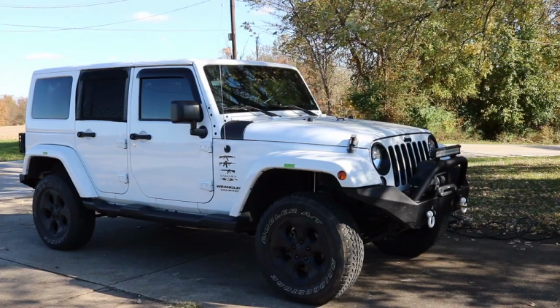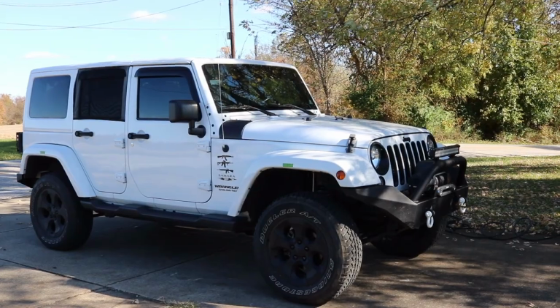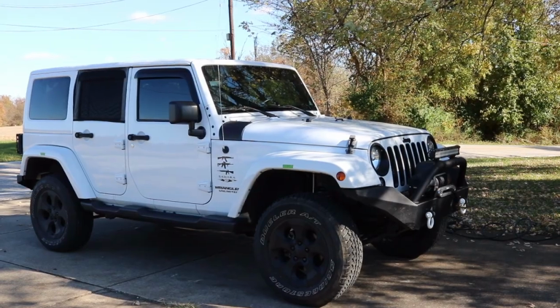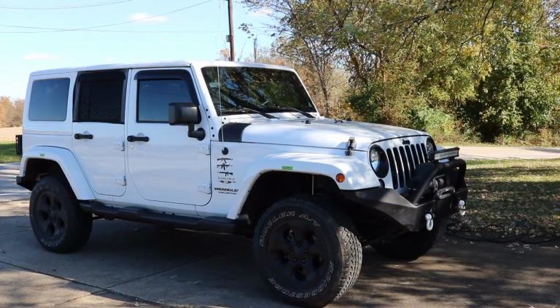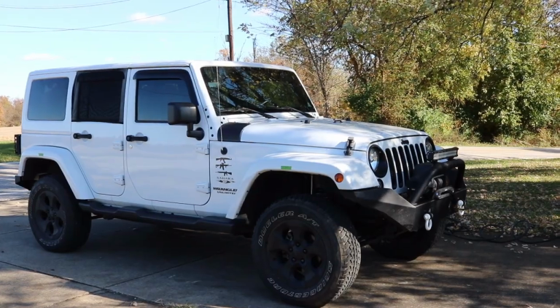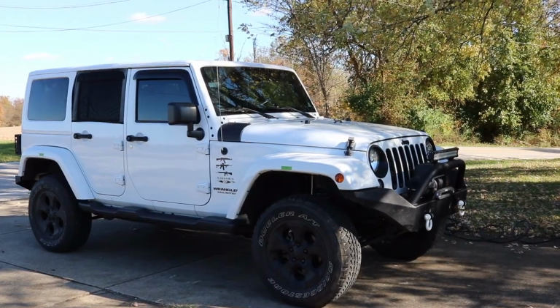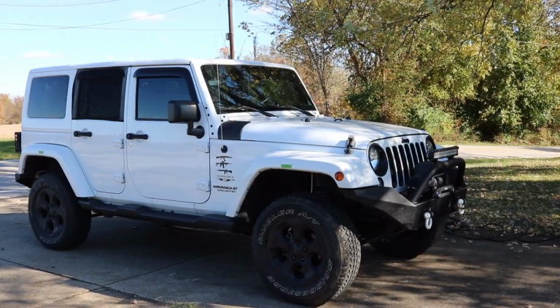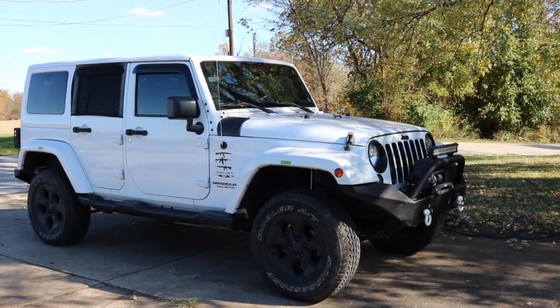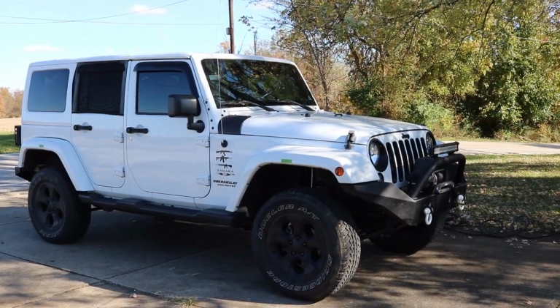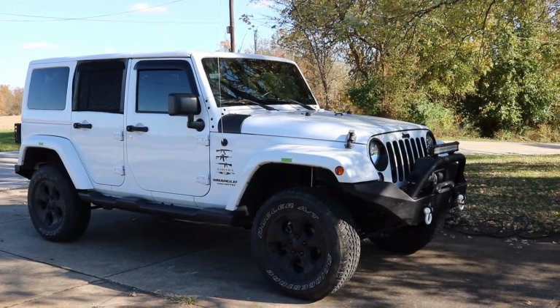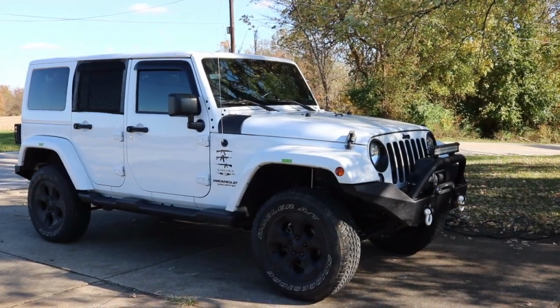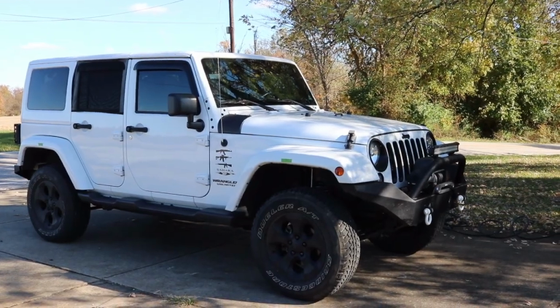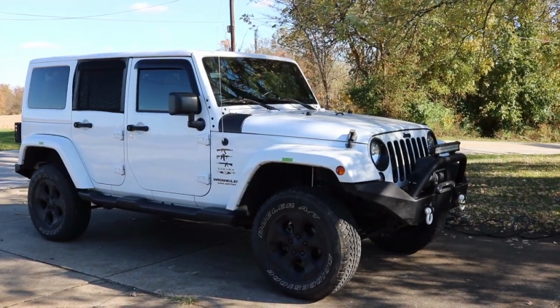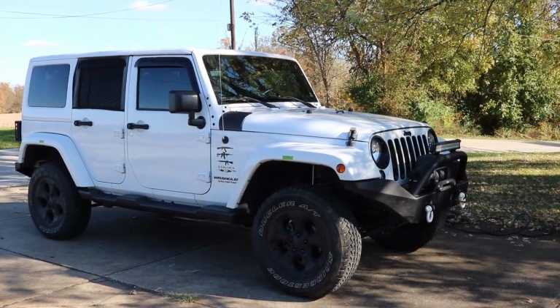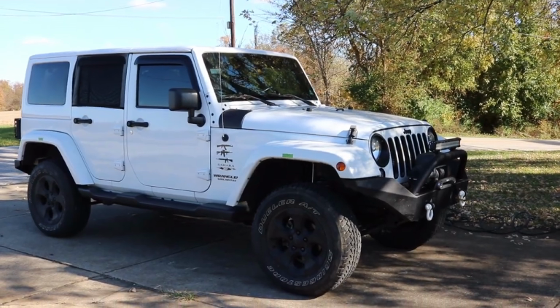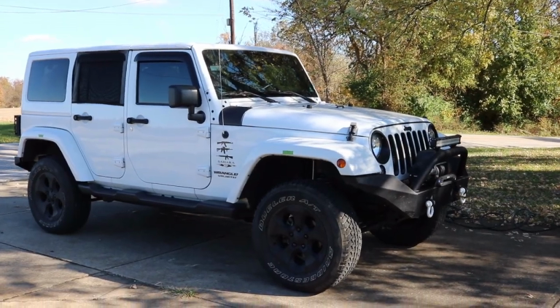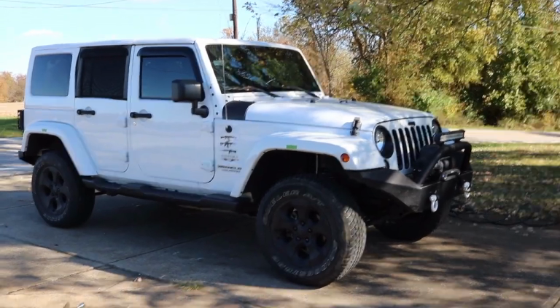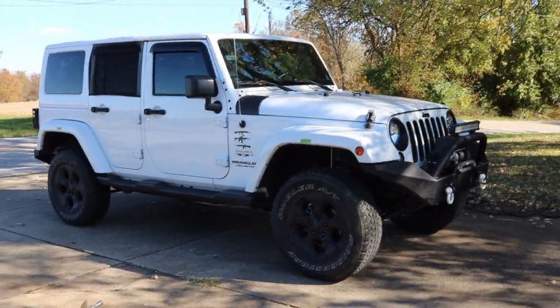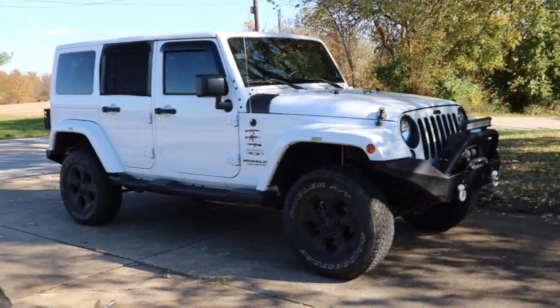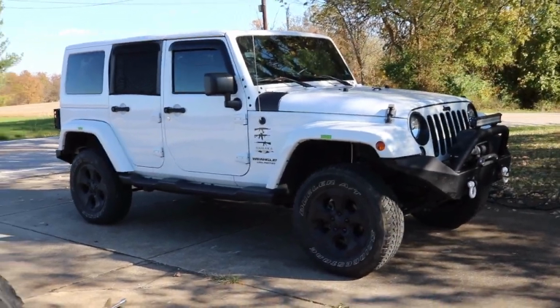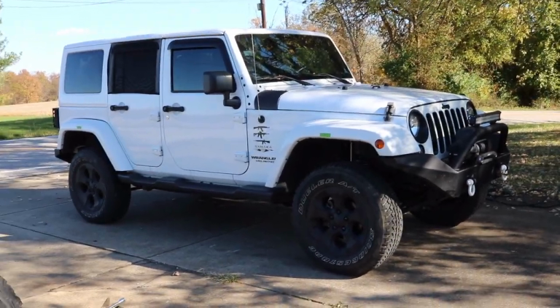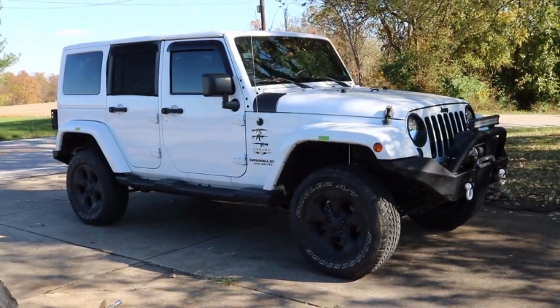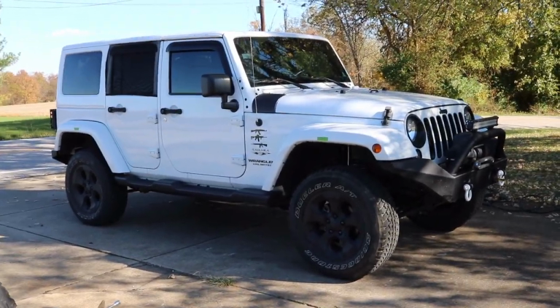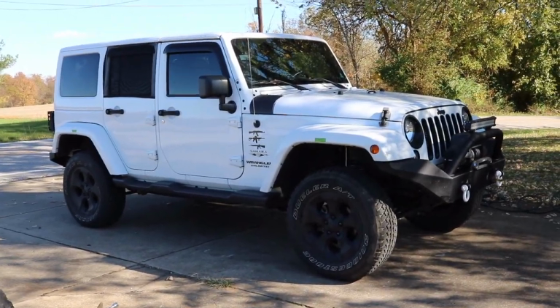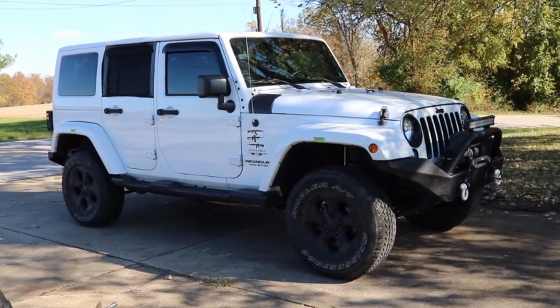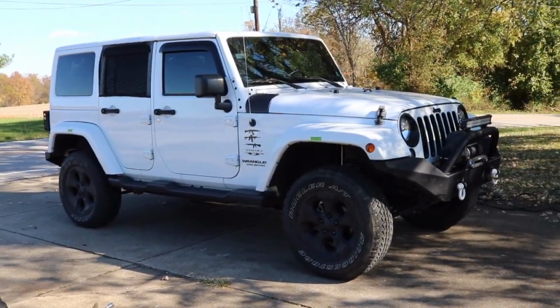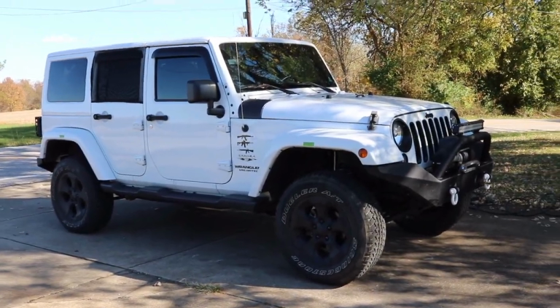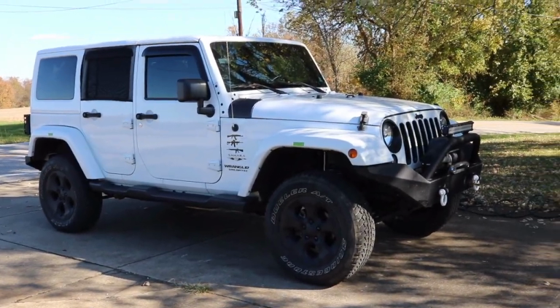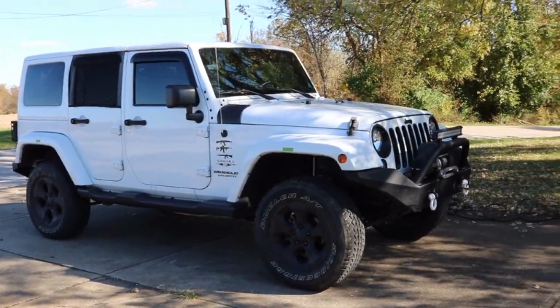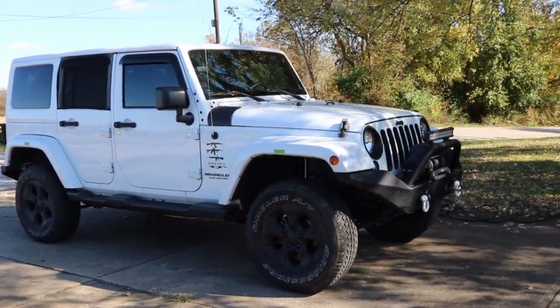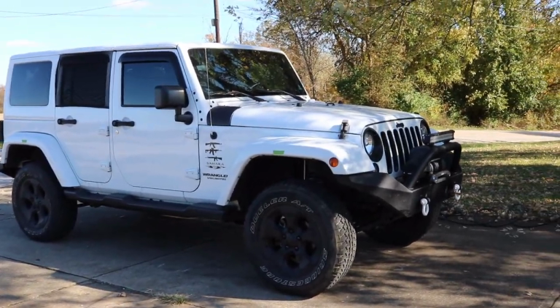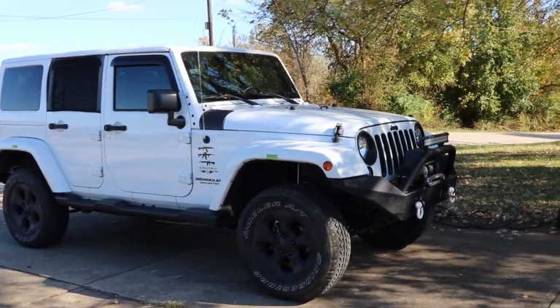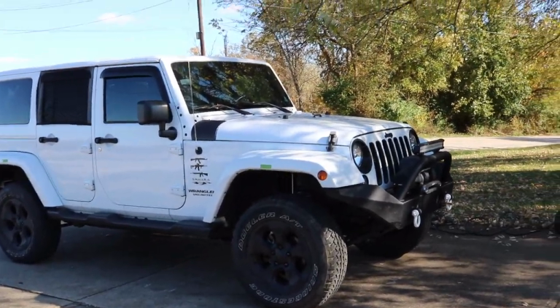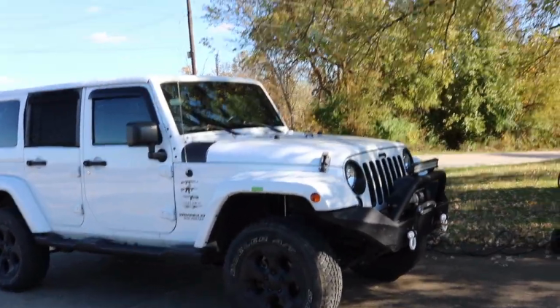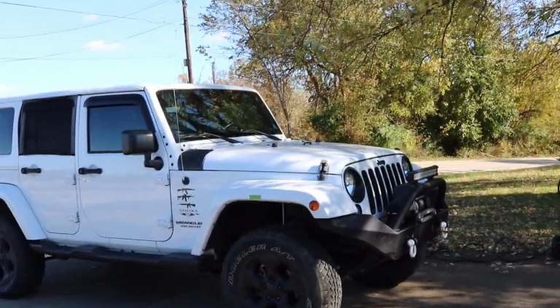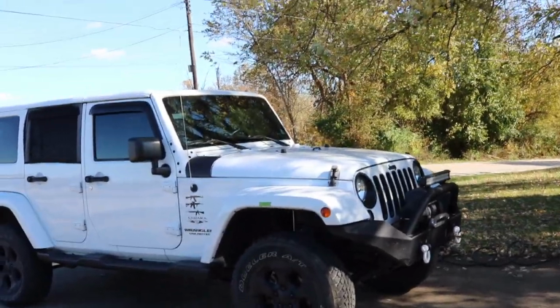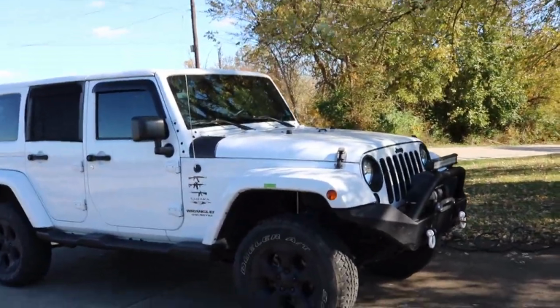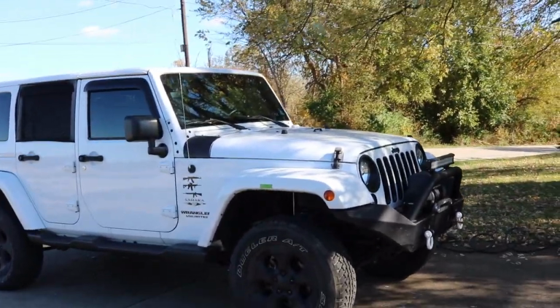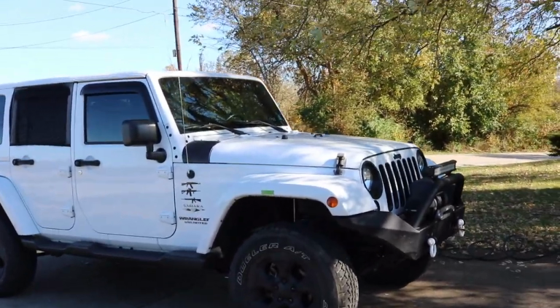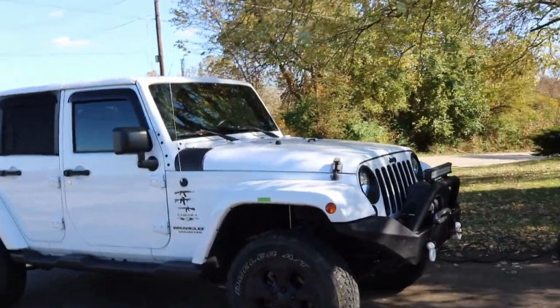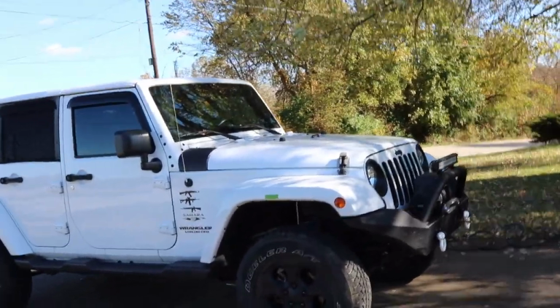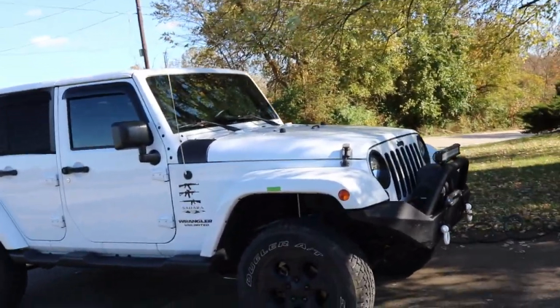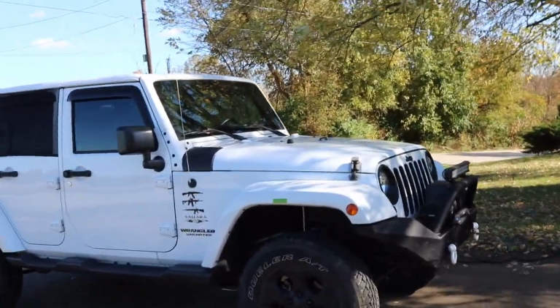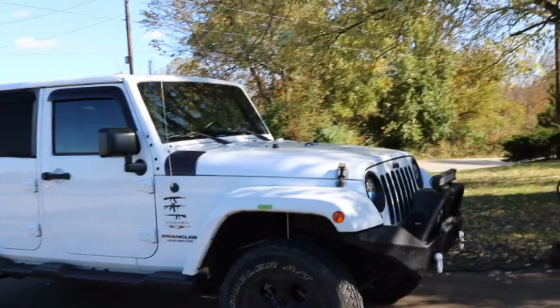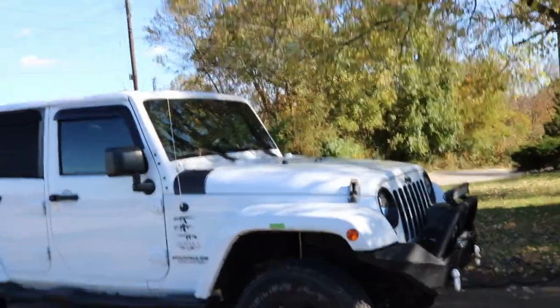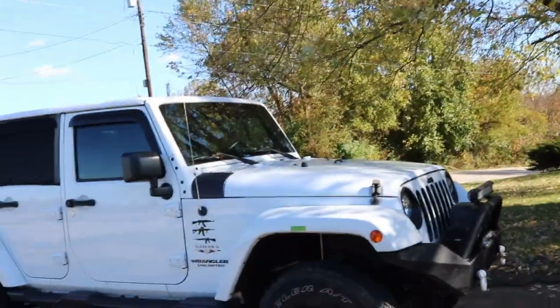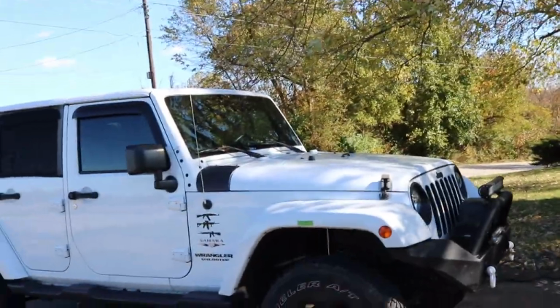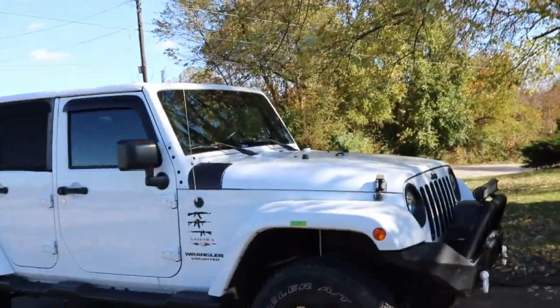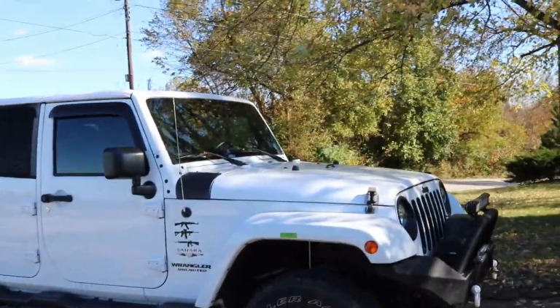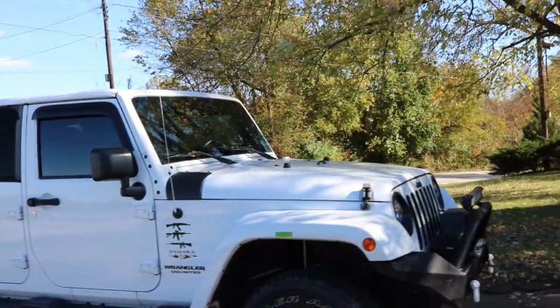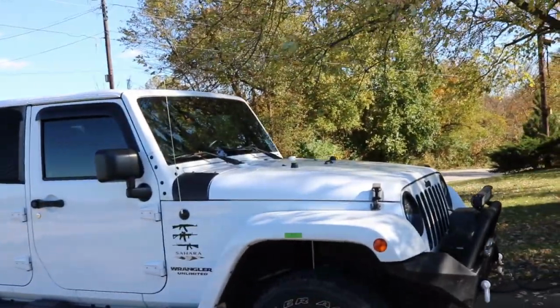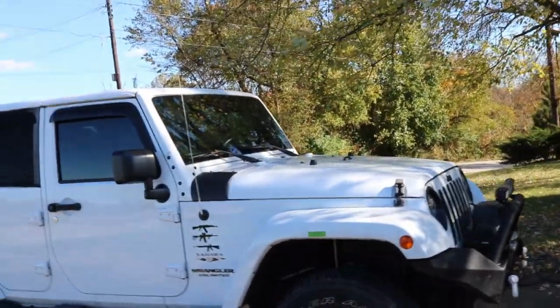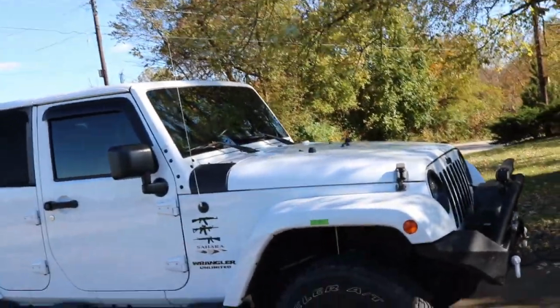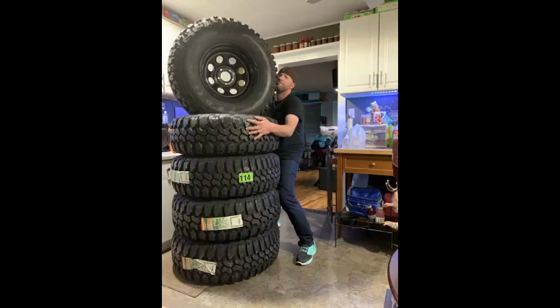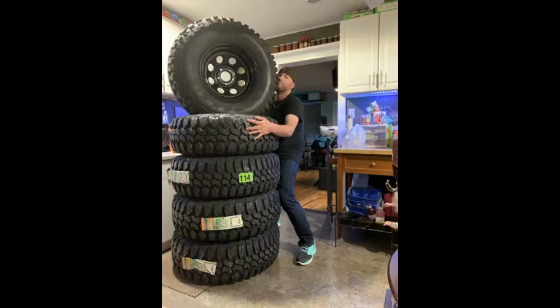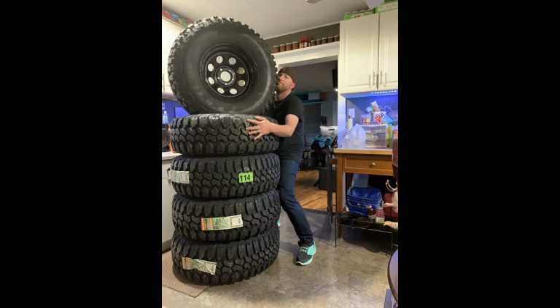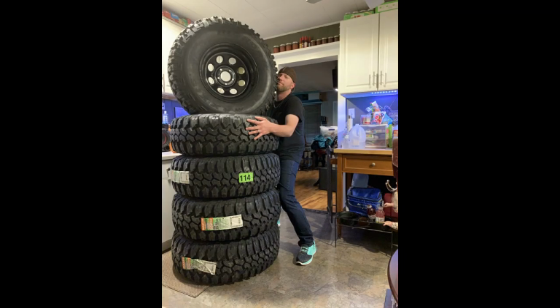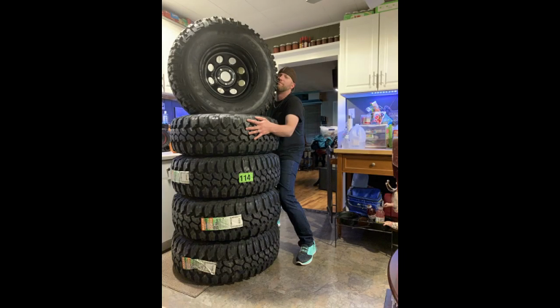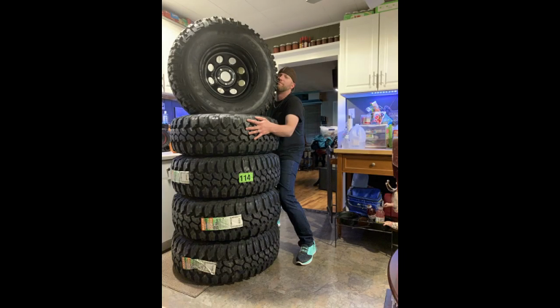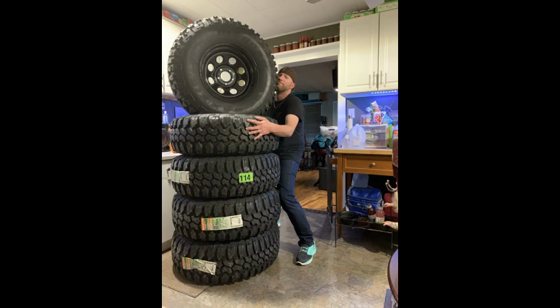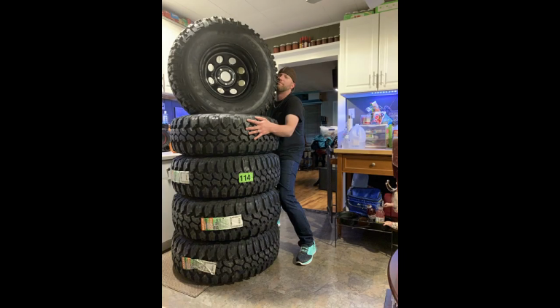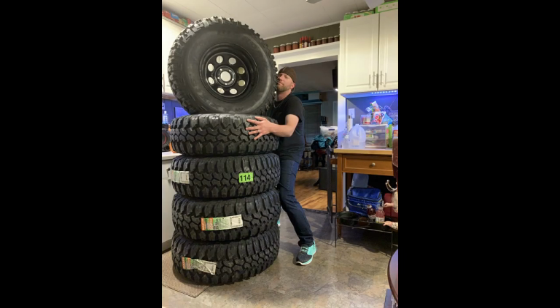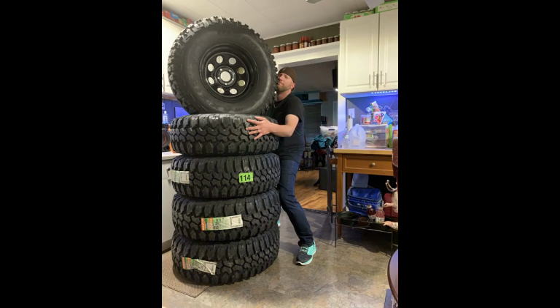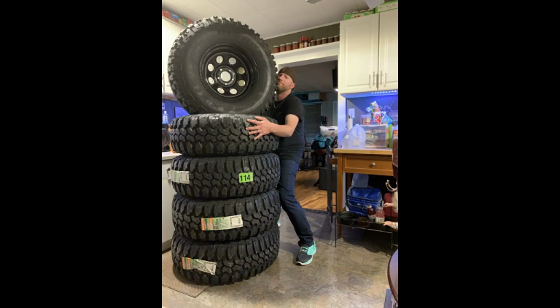Just put a lift kit on the Jeep, got four inches of additional clearance. You know what time it is — it's time to put these bad boys on, these right here.